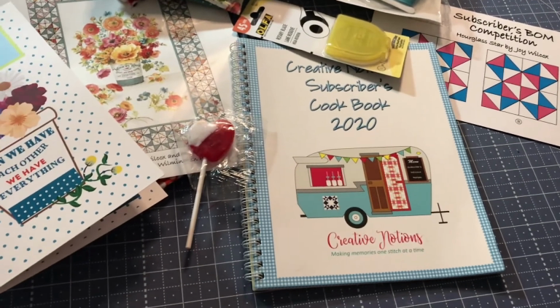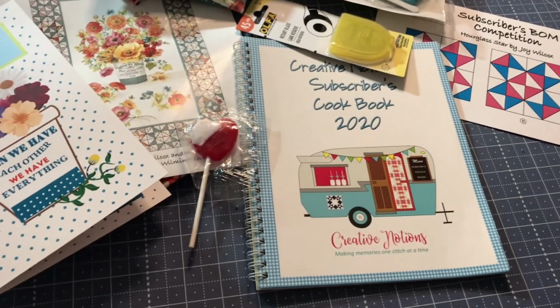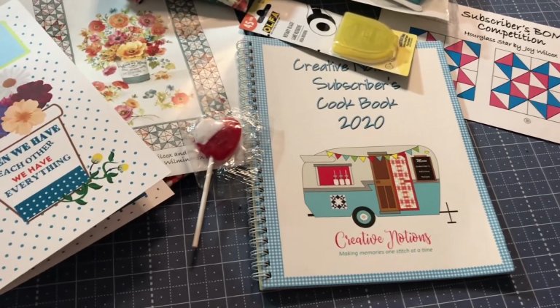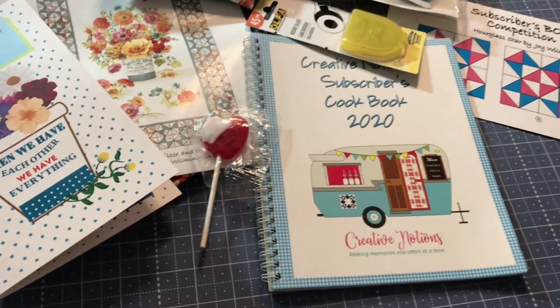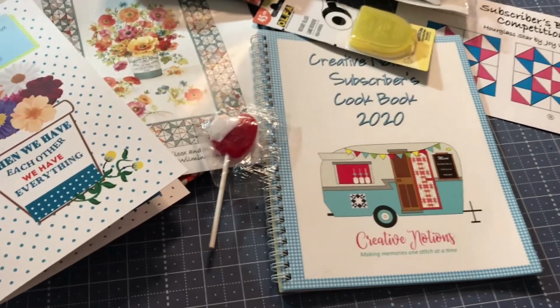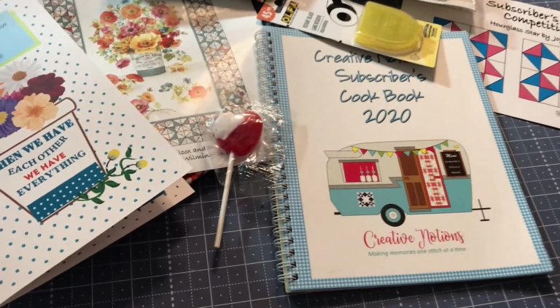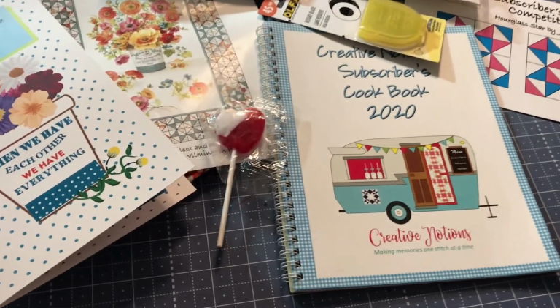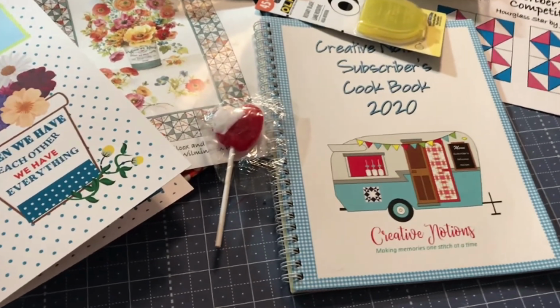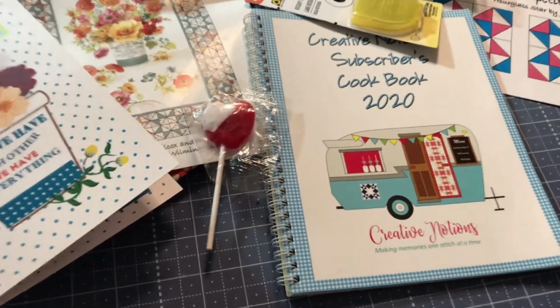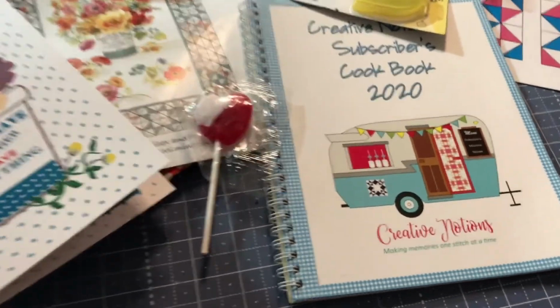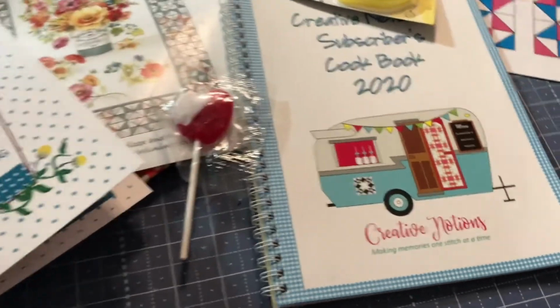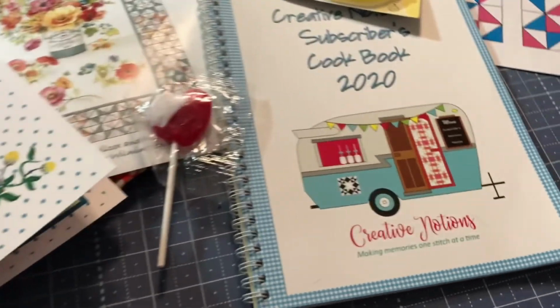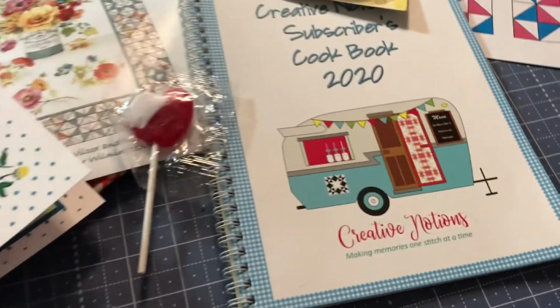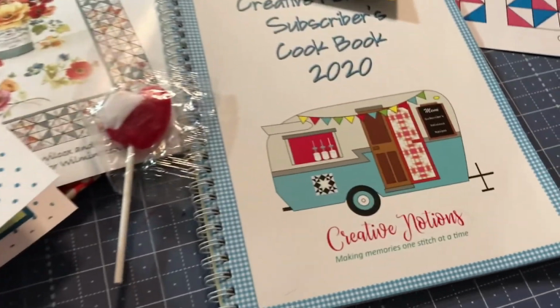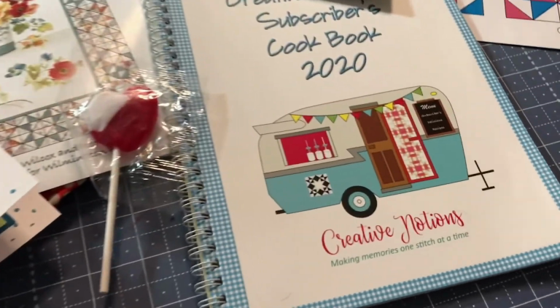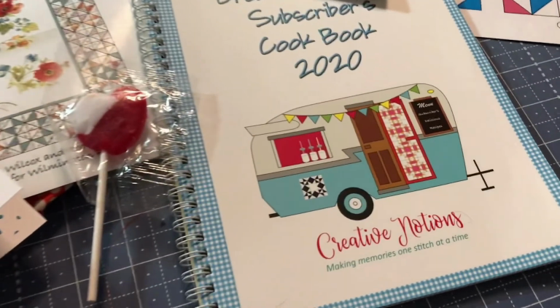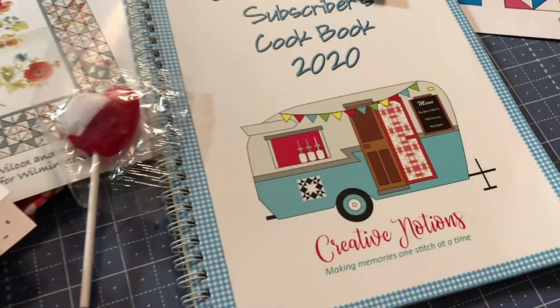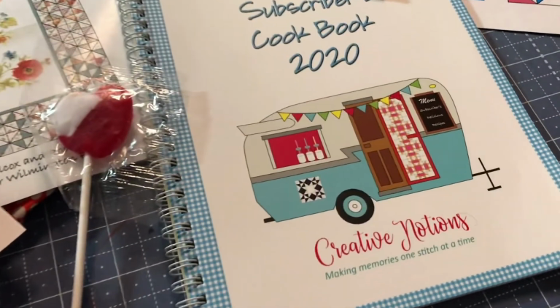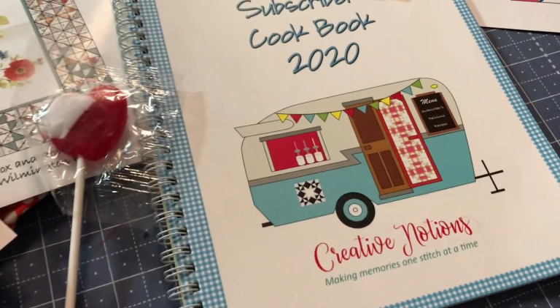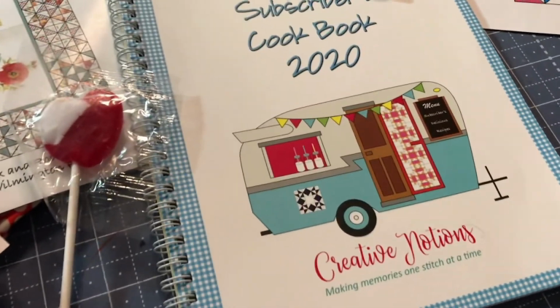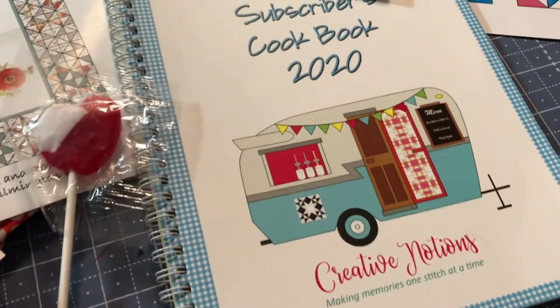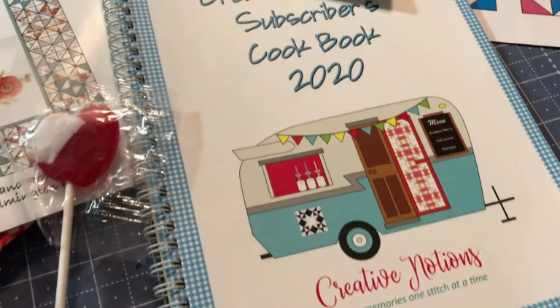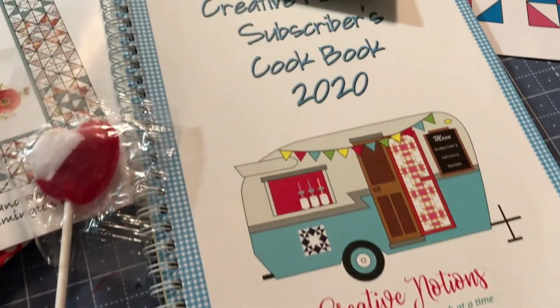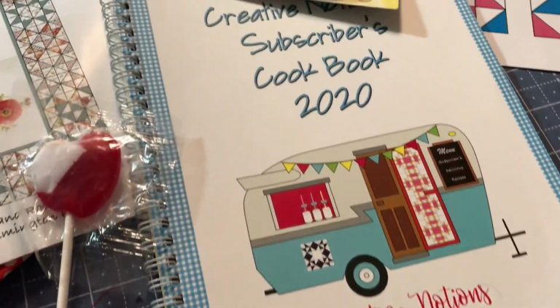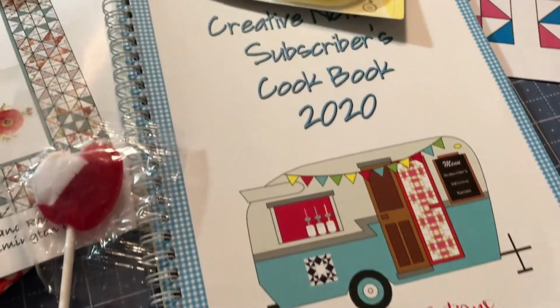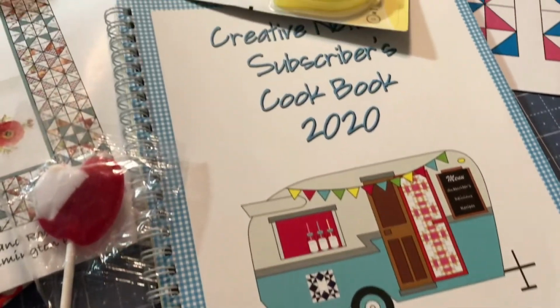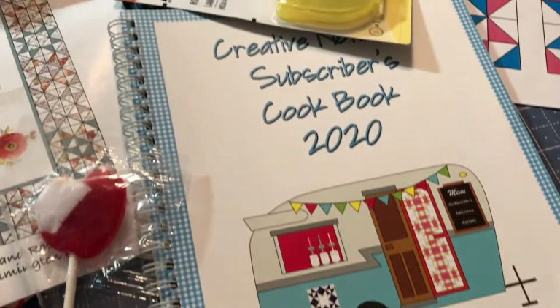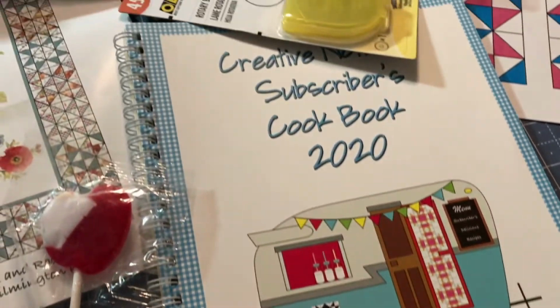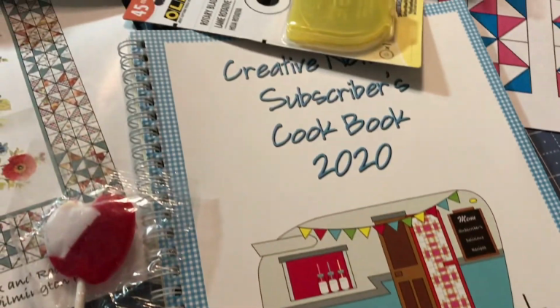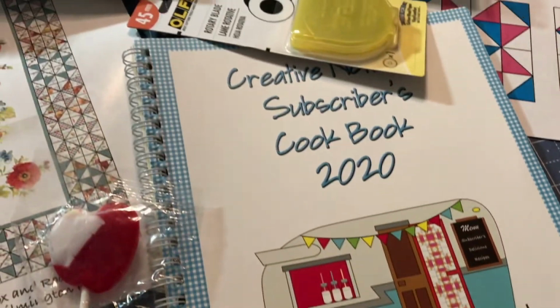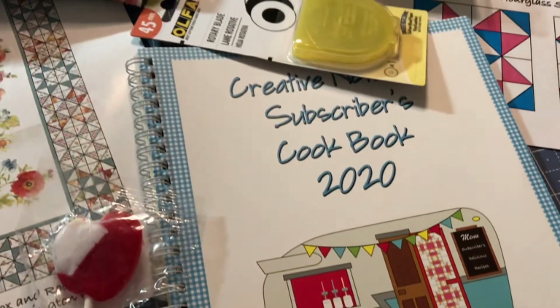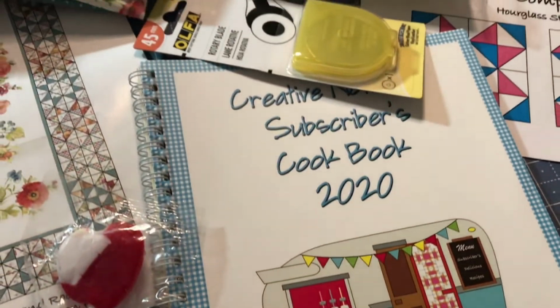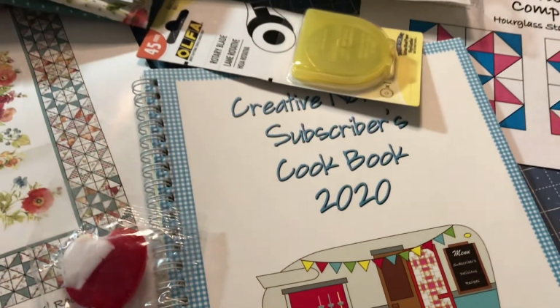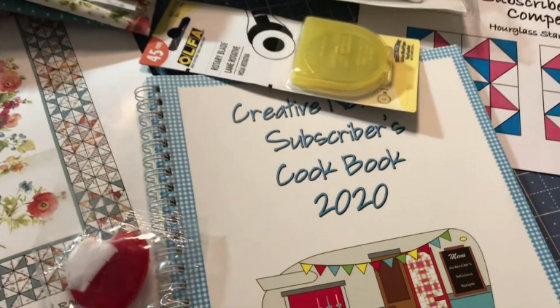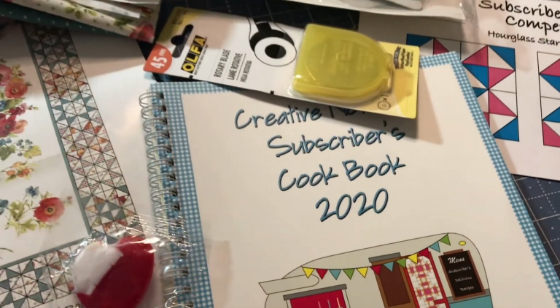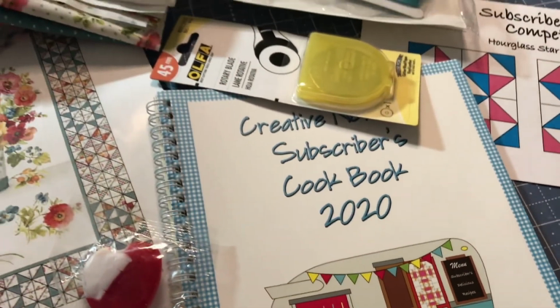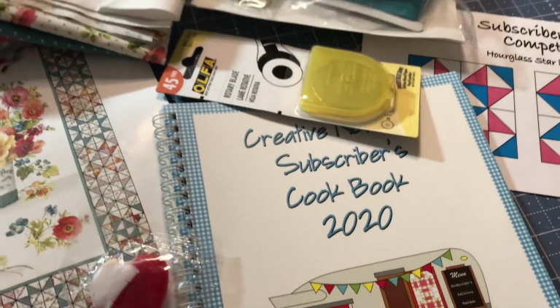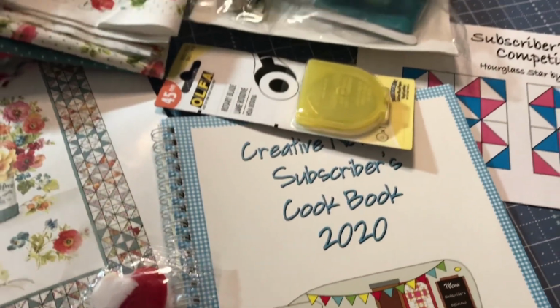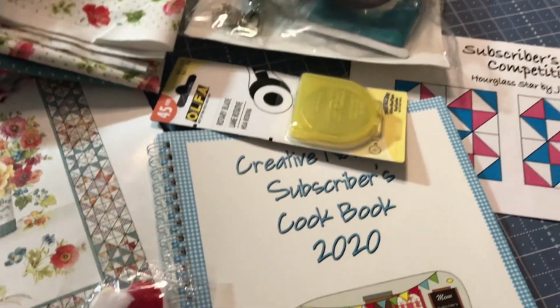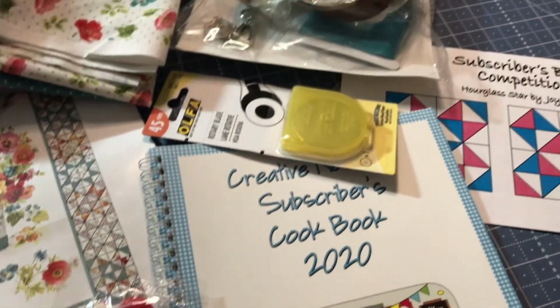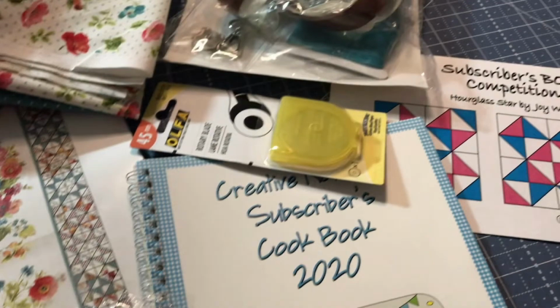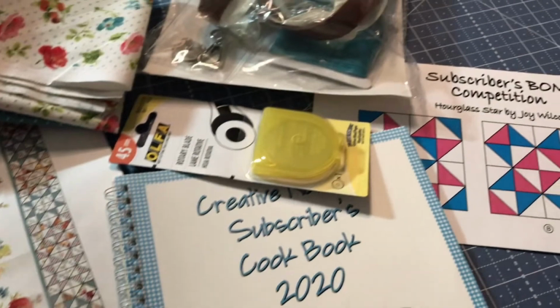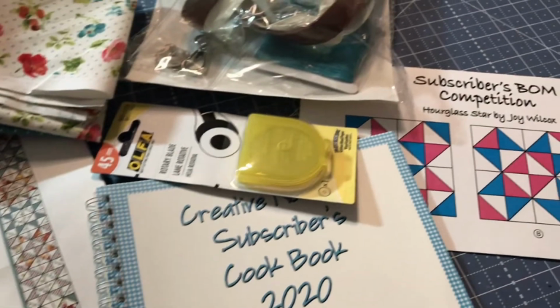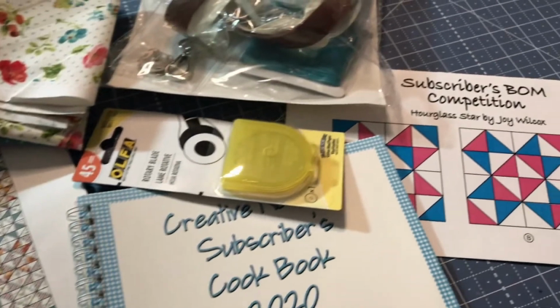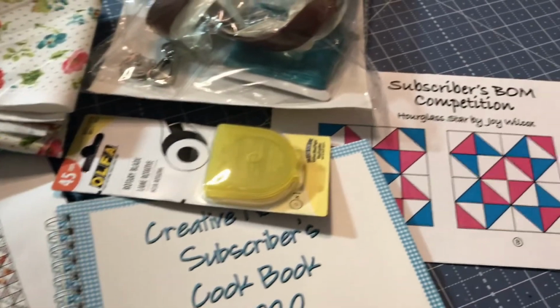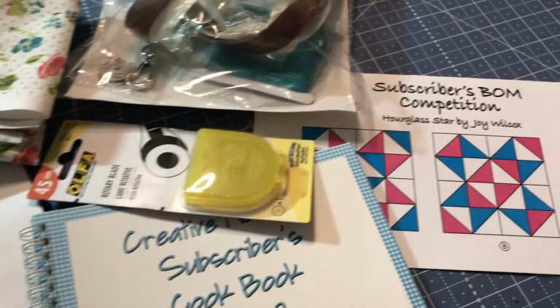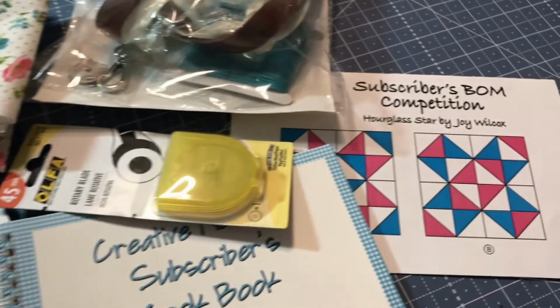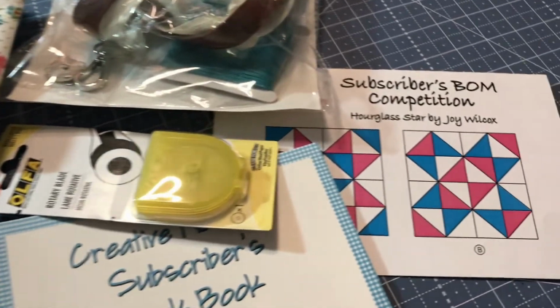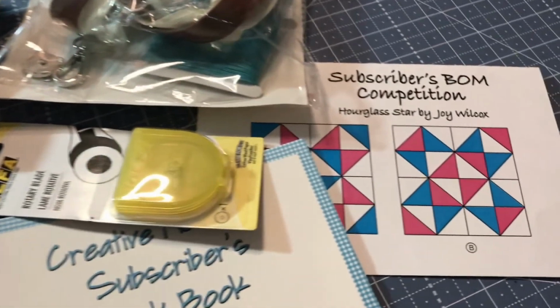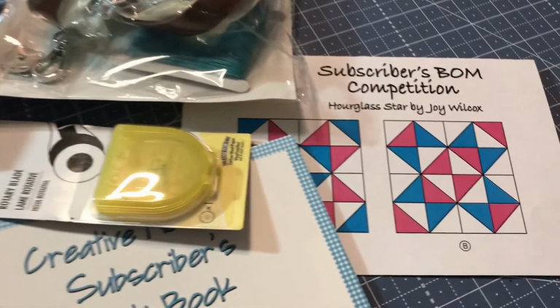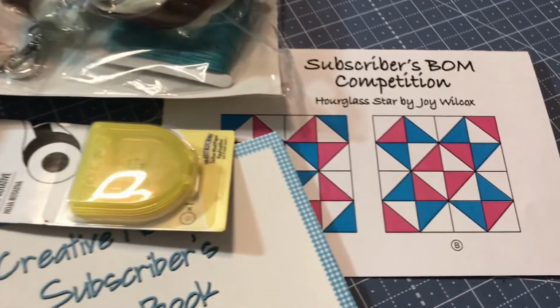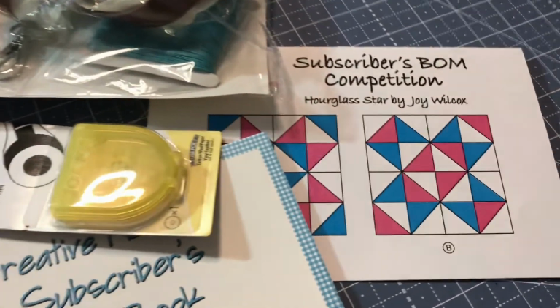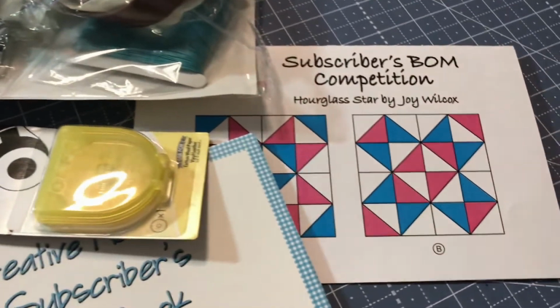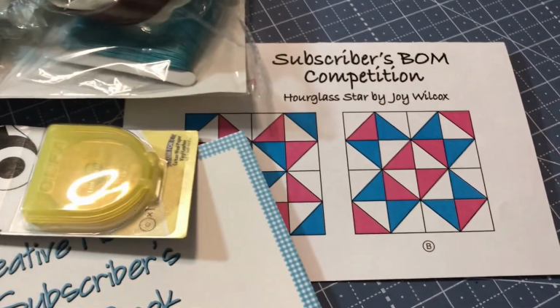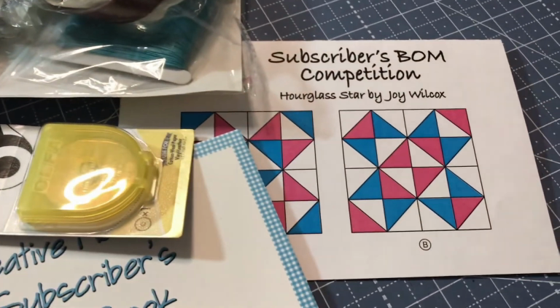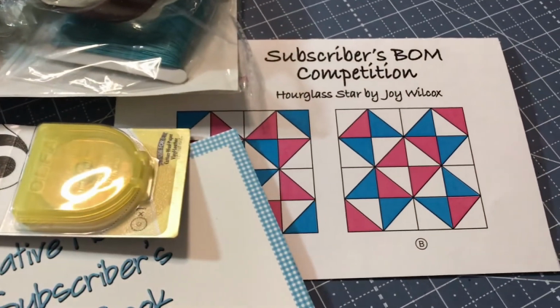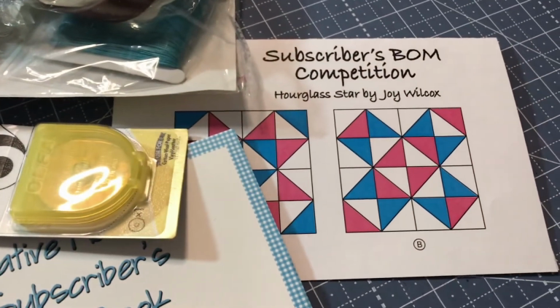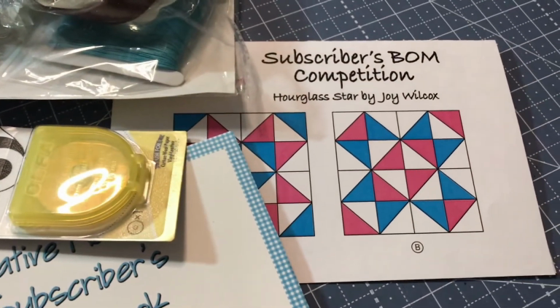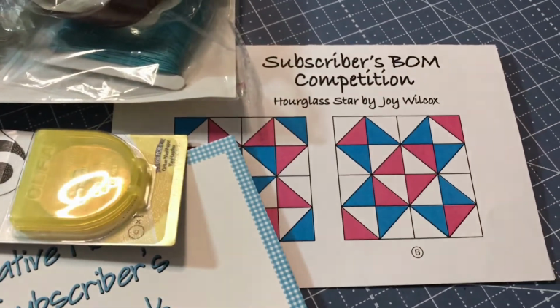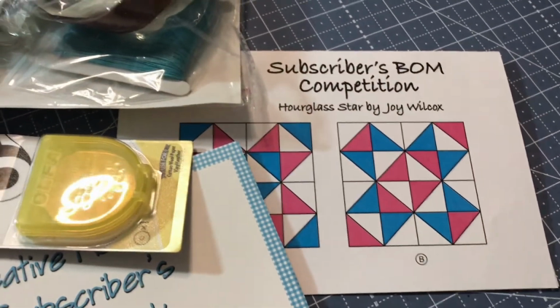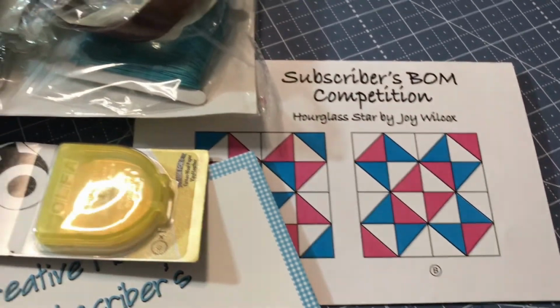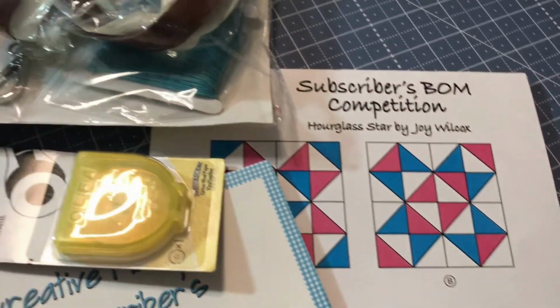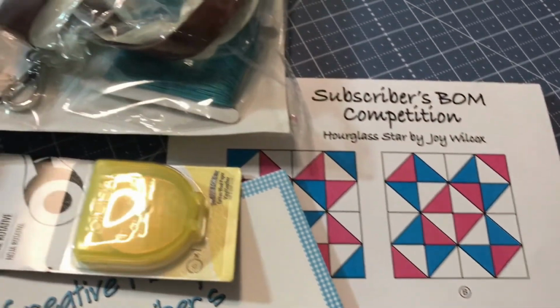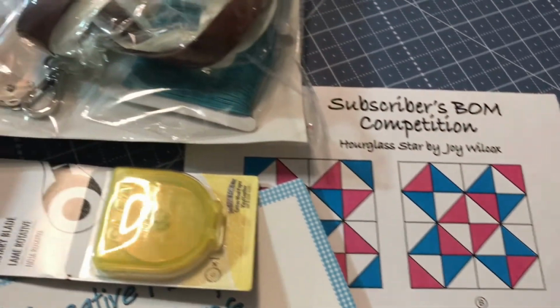Can't wait to look at that recipe book and get some things cooking. Always use a rotary cutter blade.